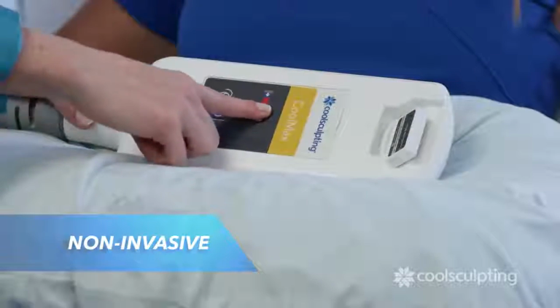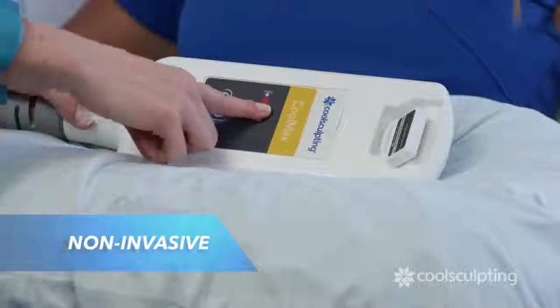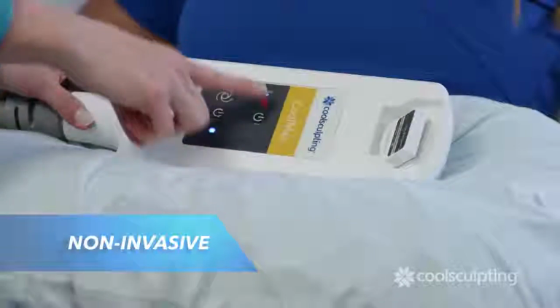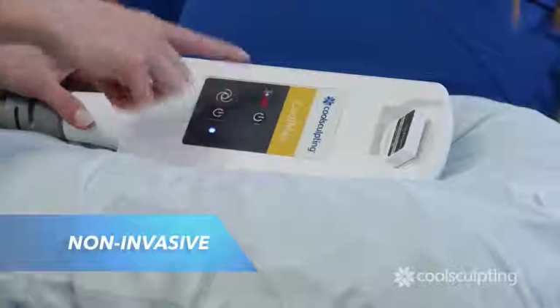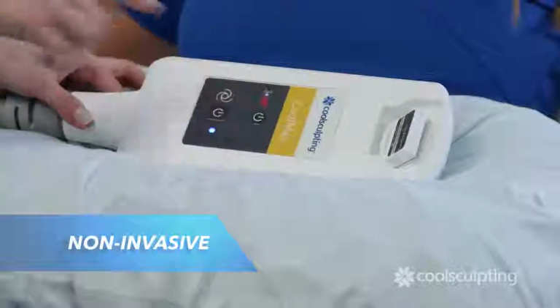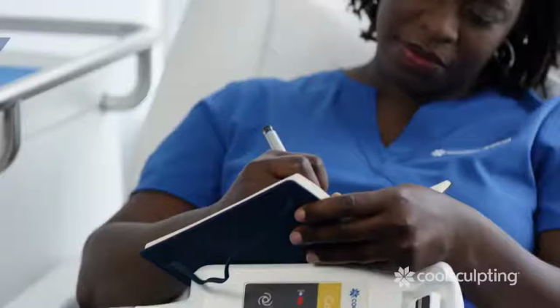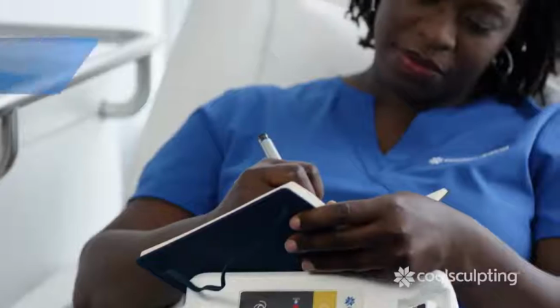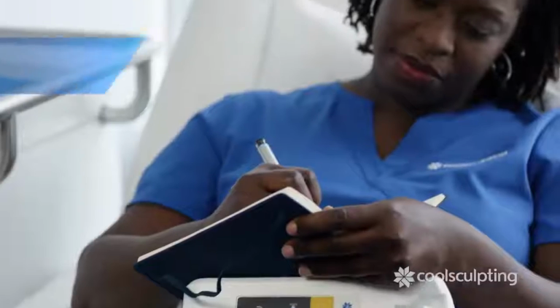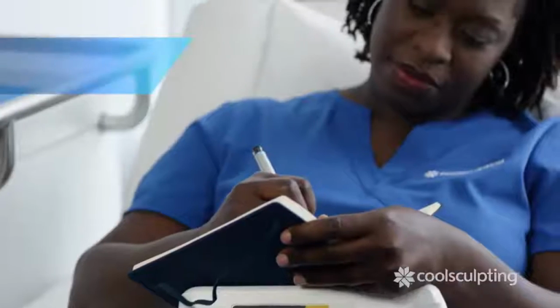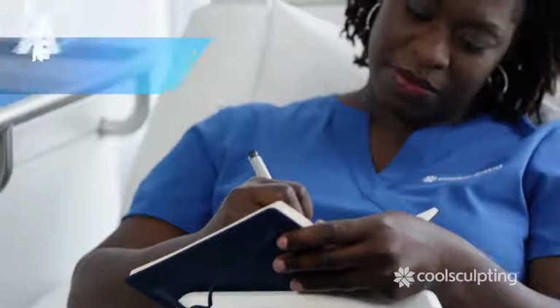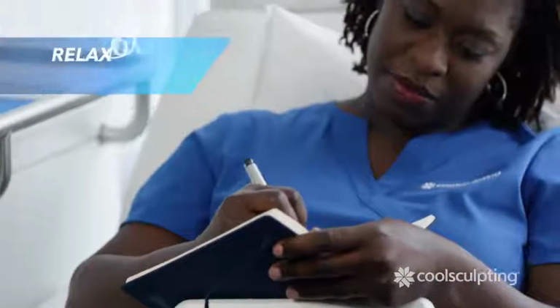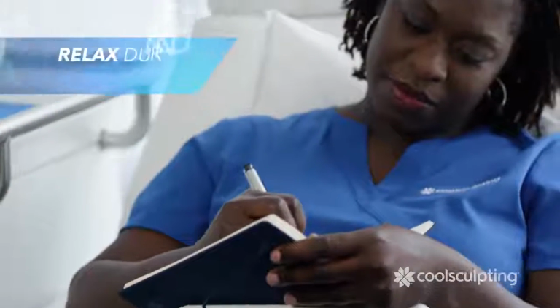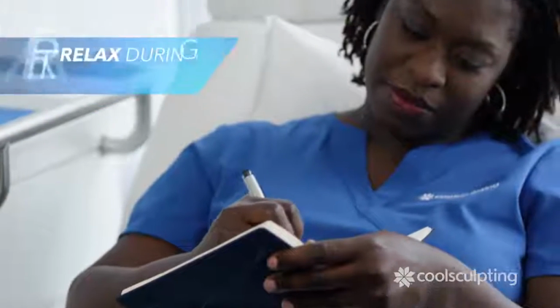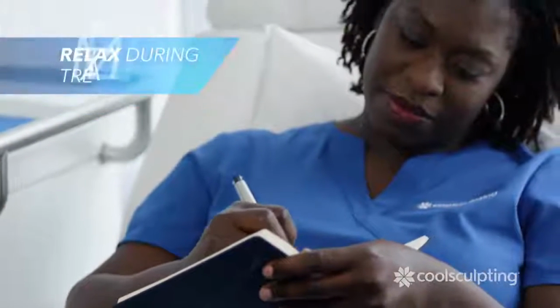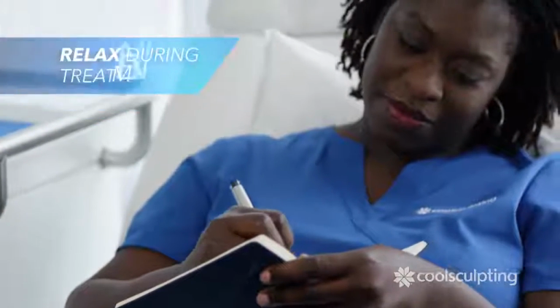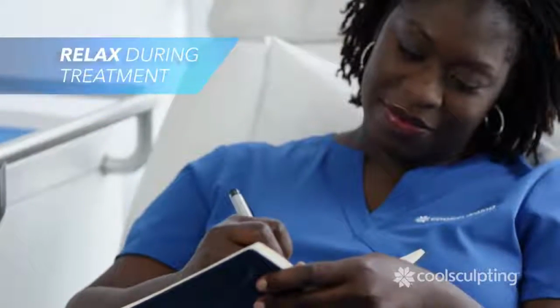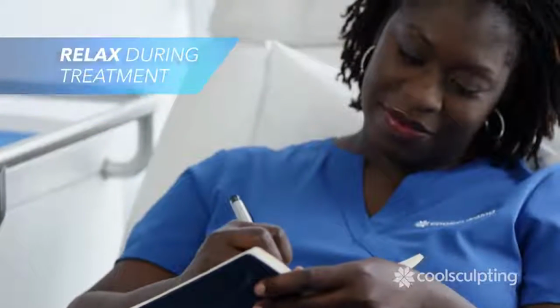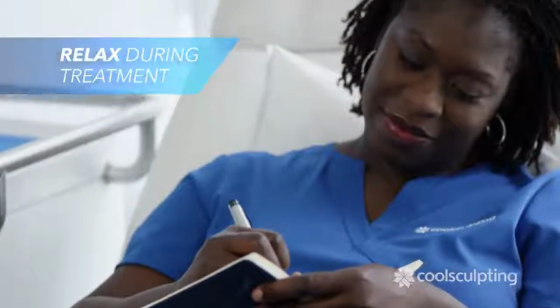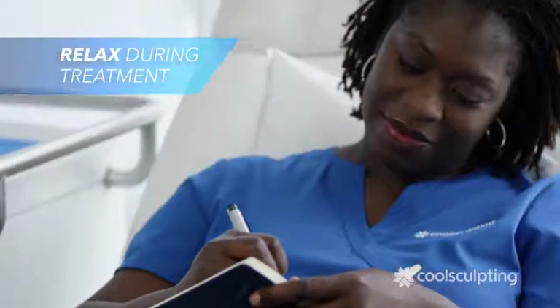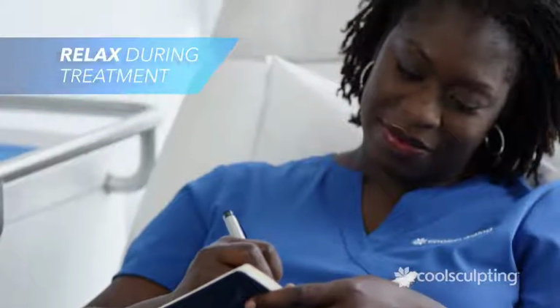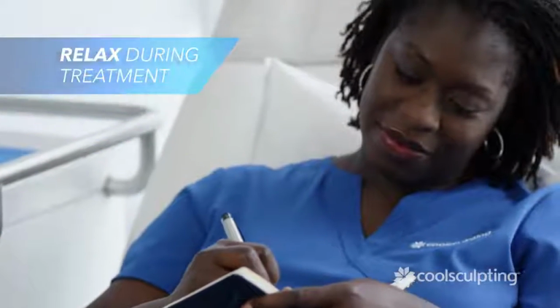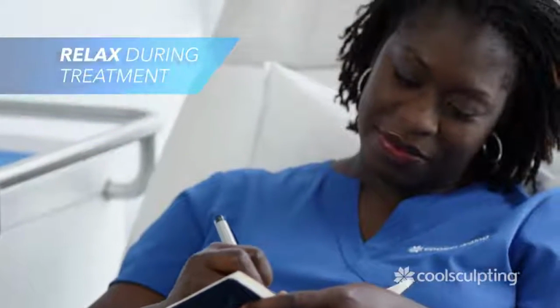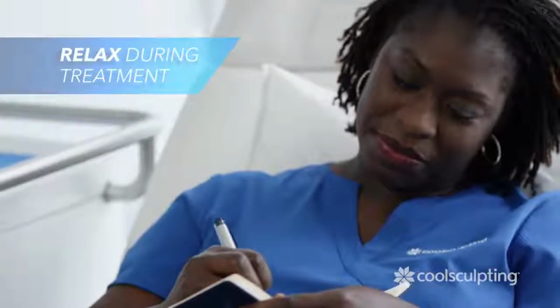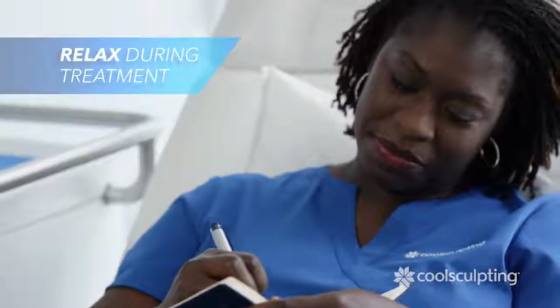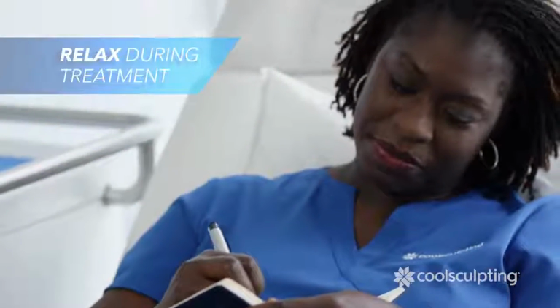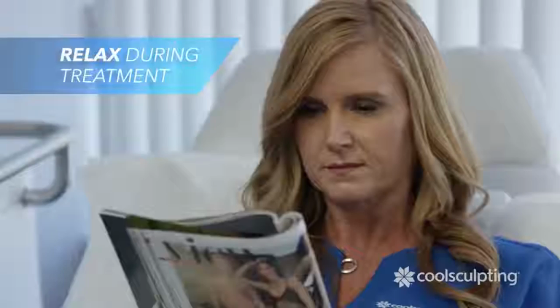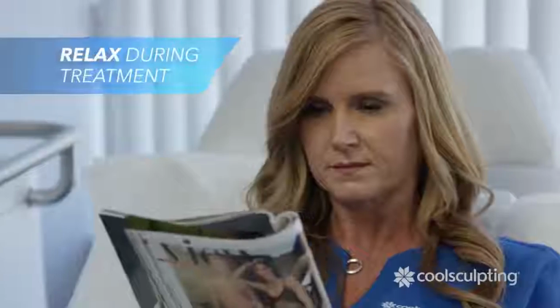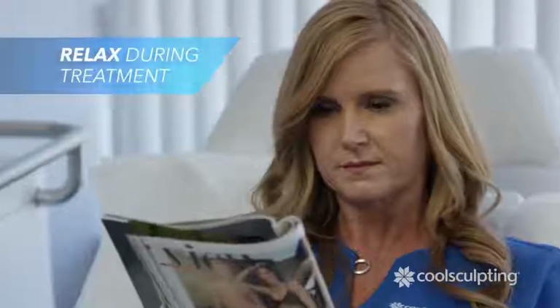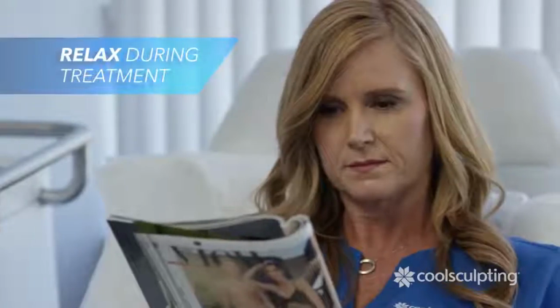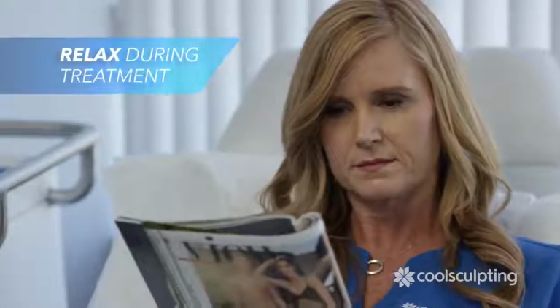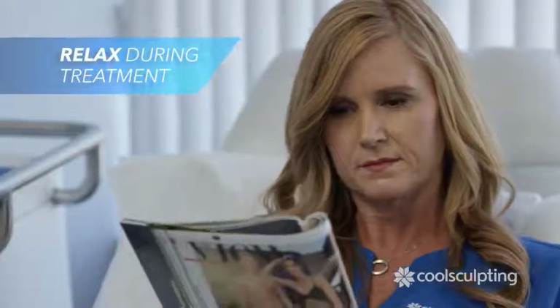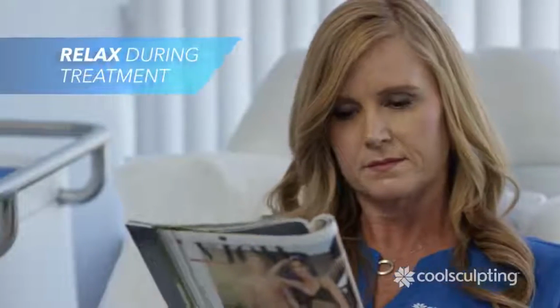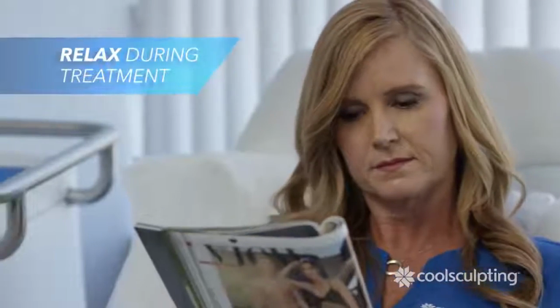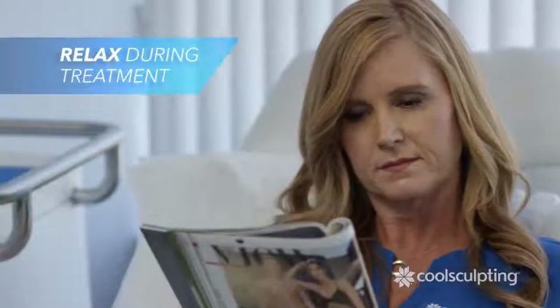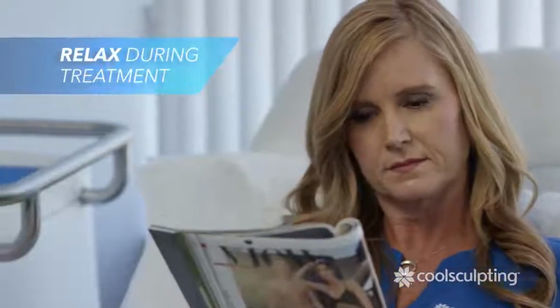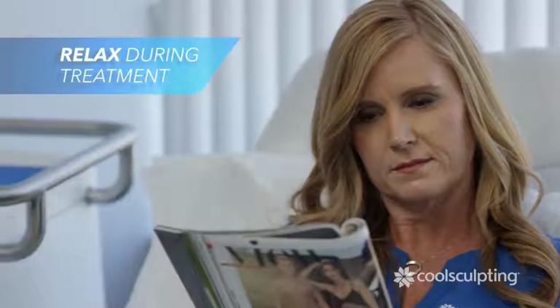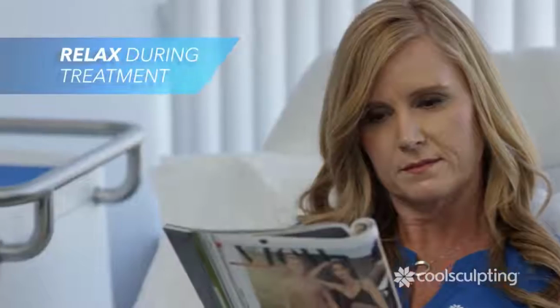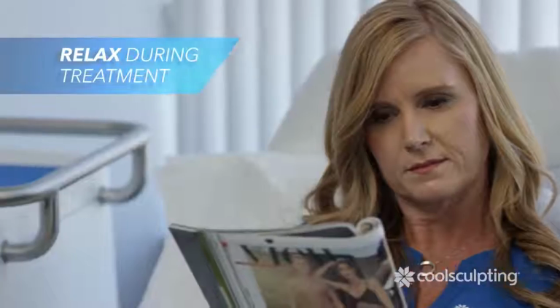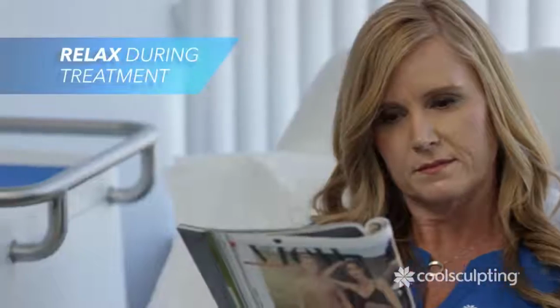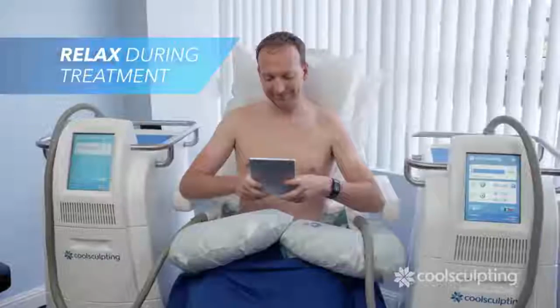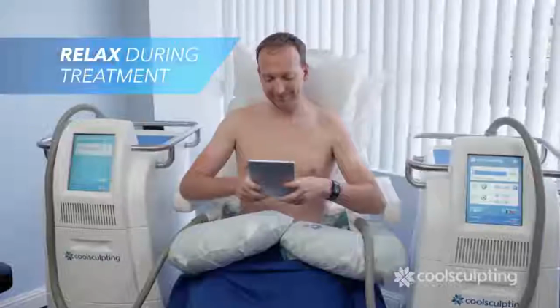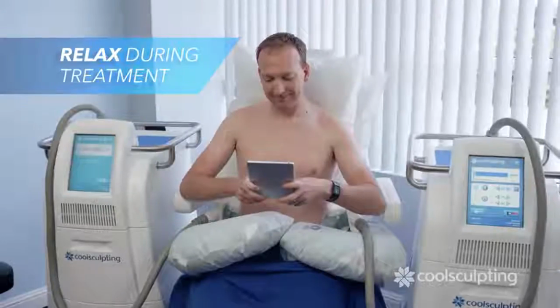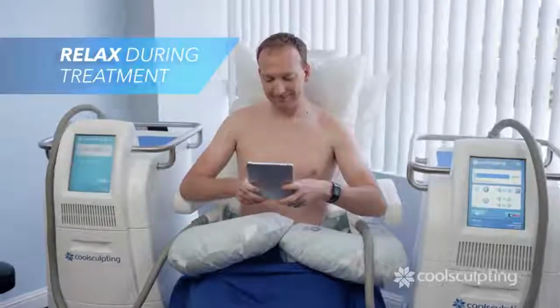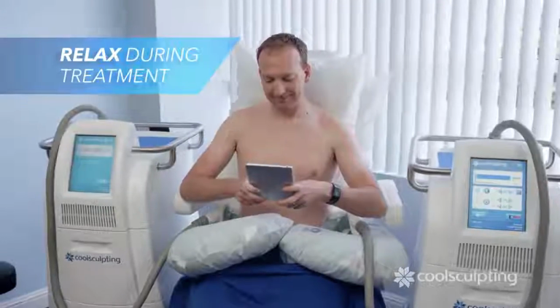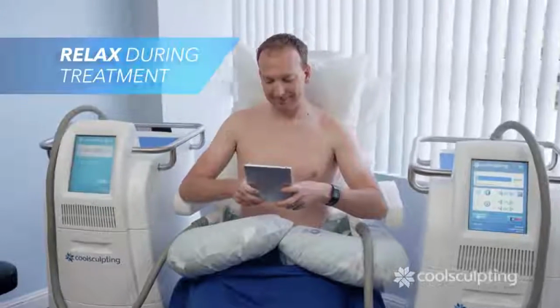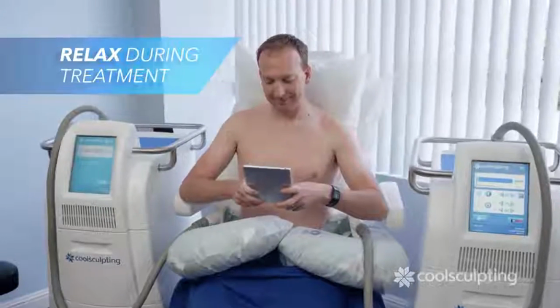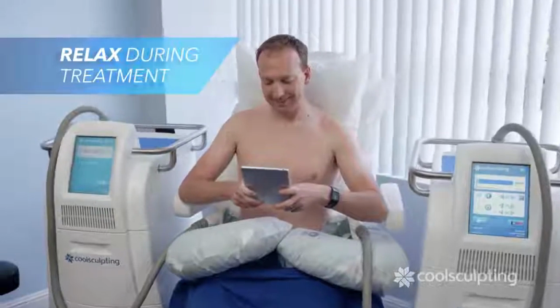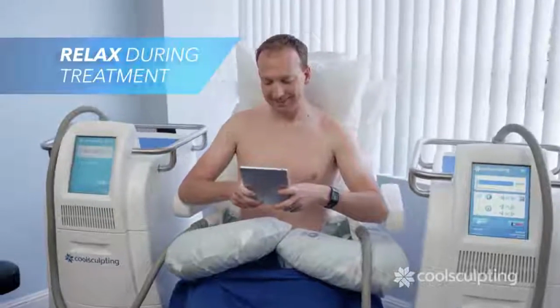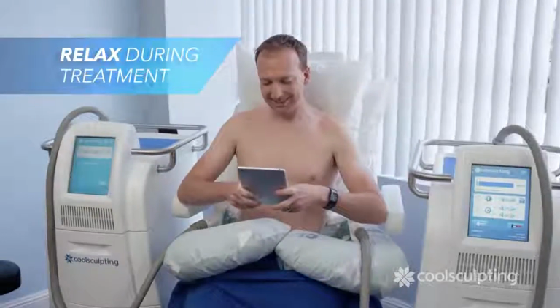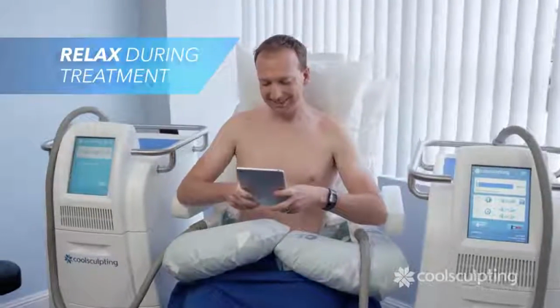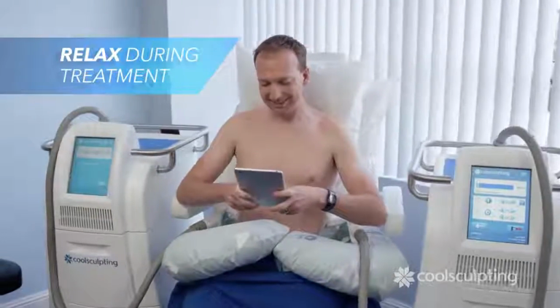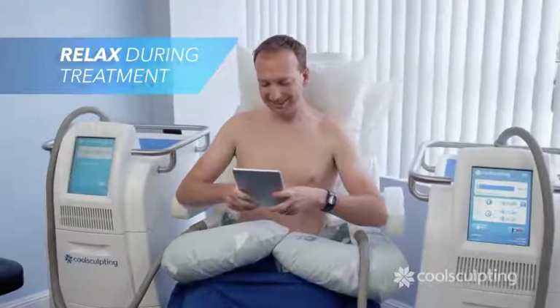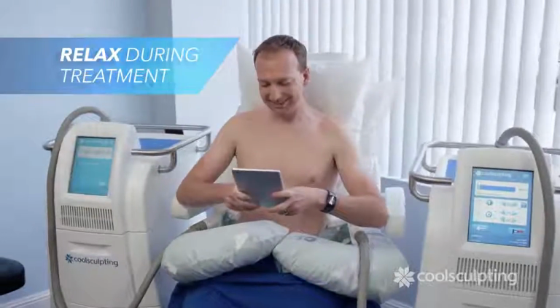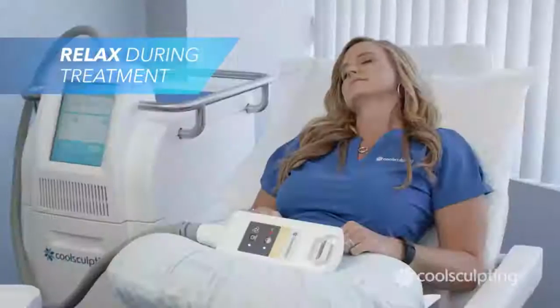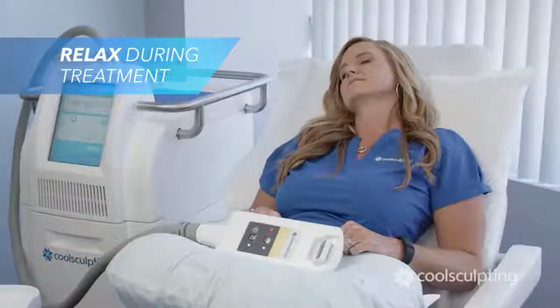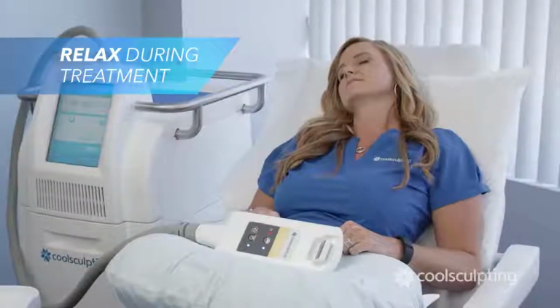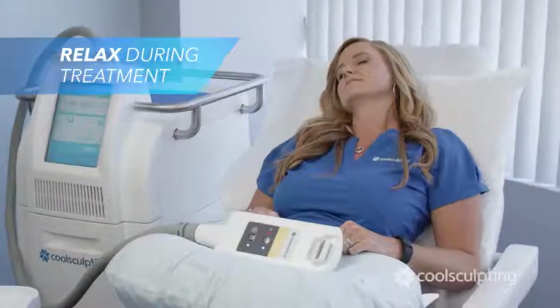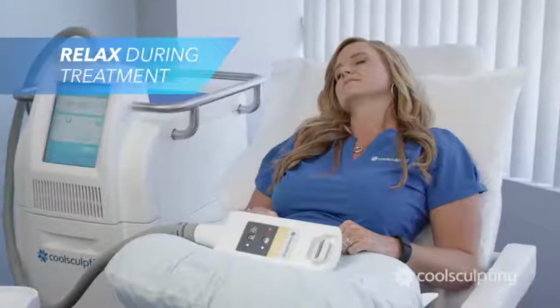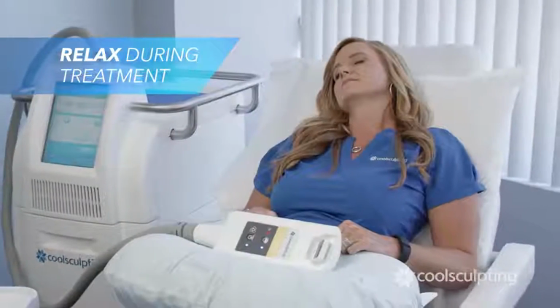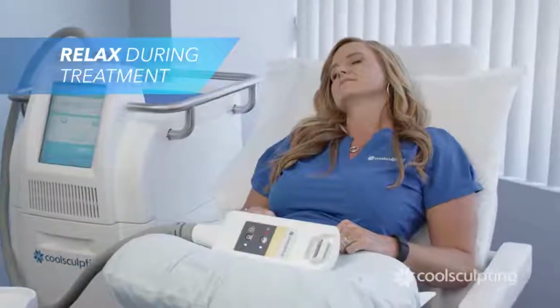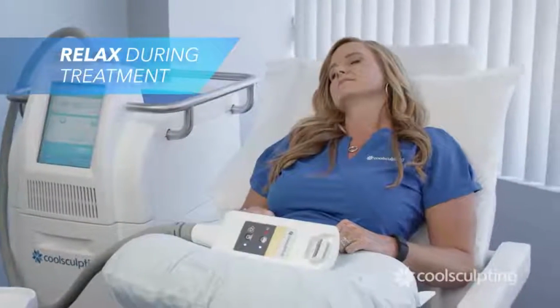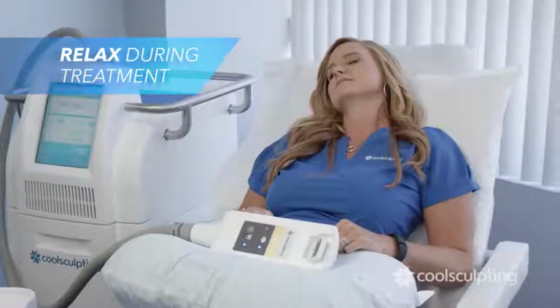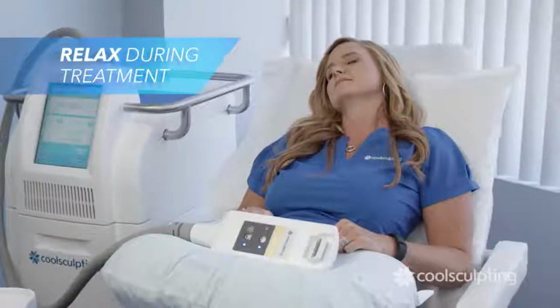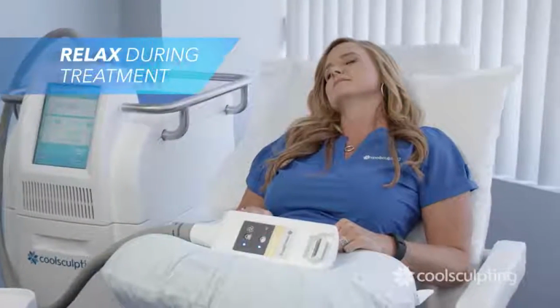During the treatment, you can relax, read, browse the internet, or even nap.